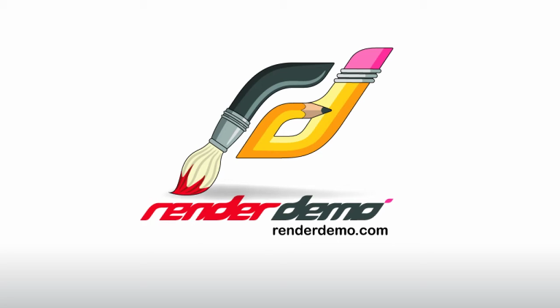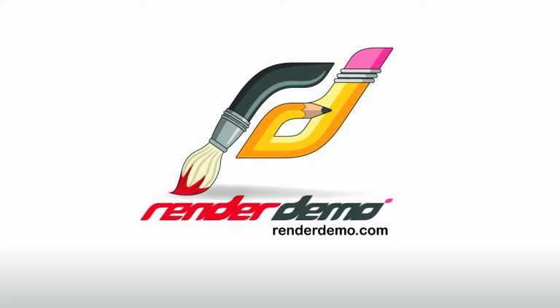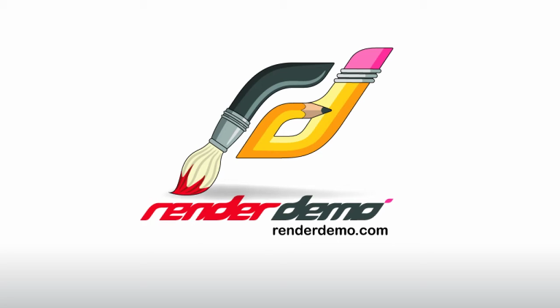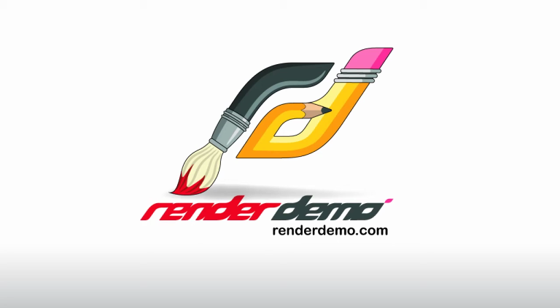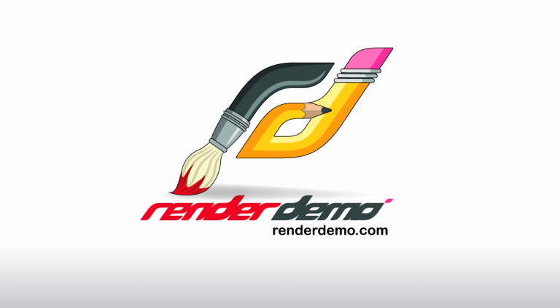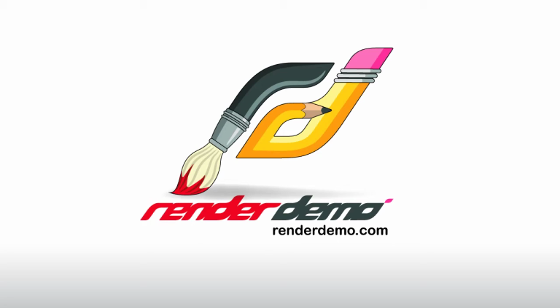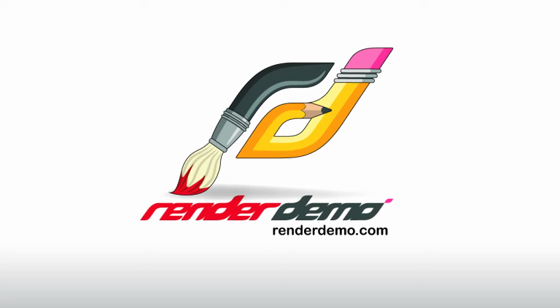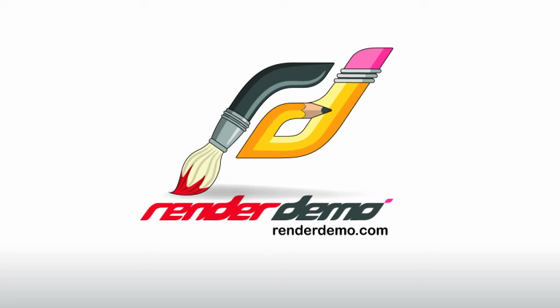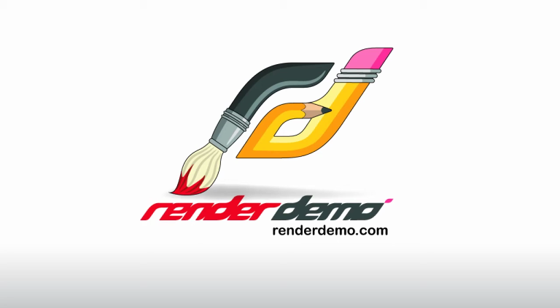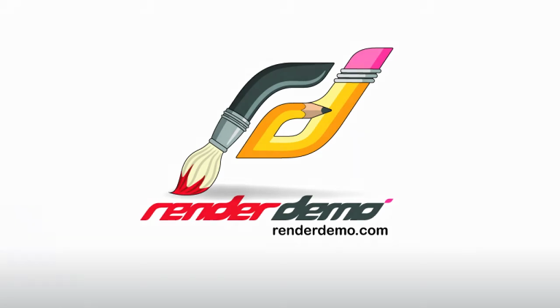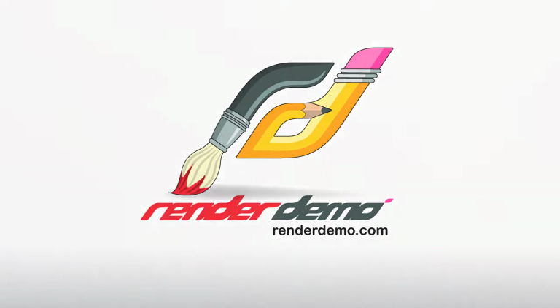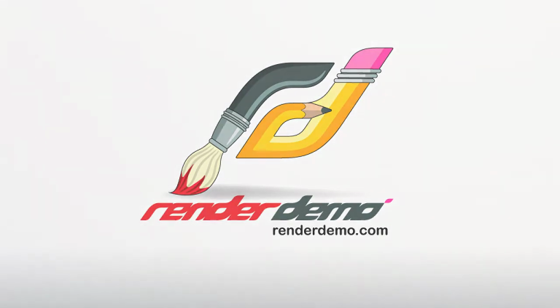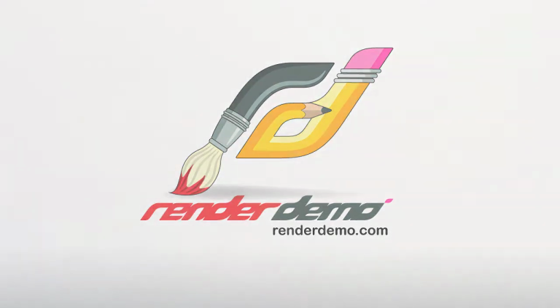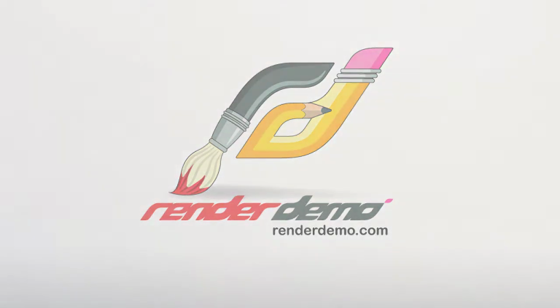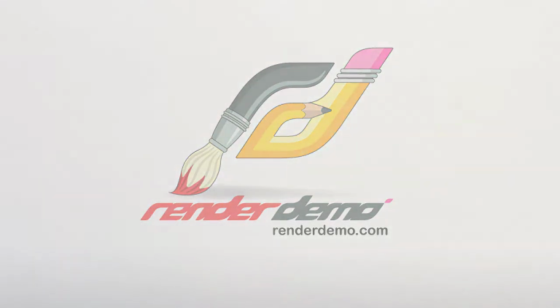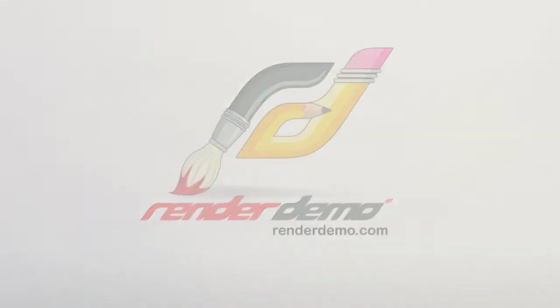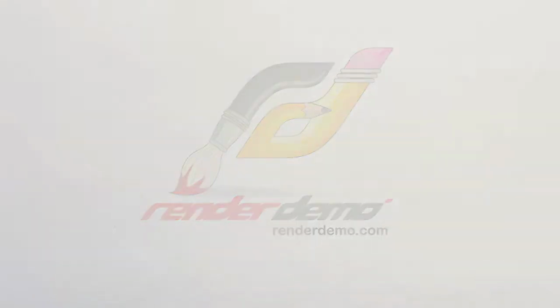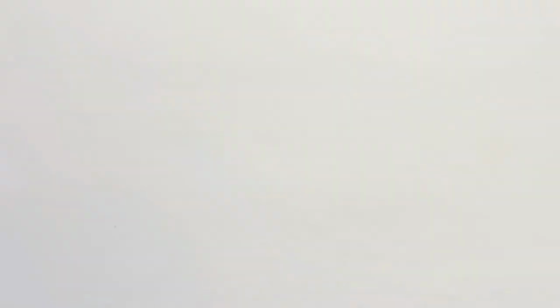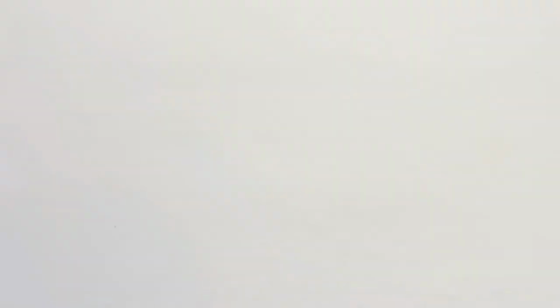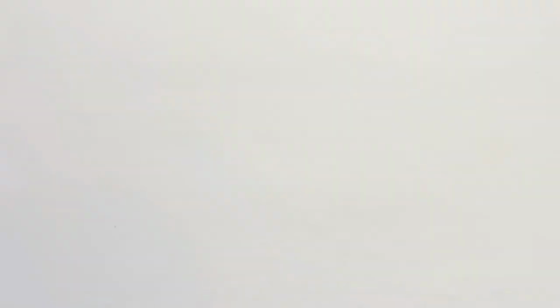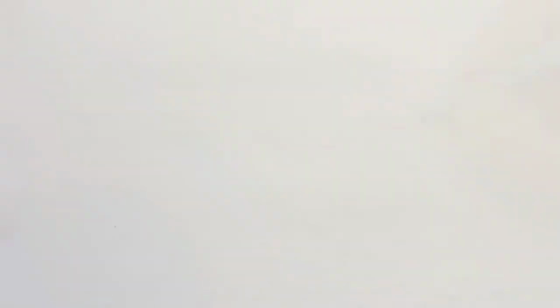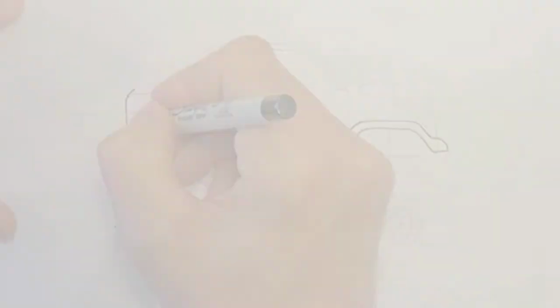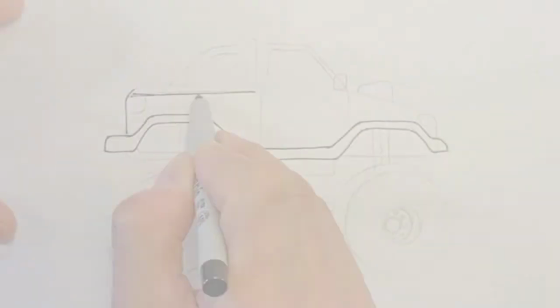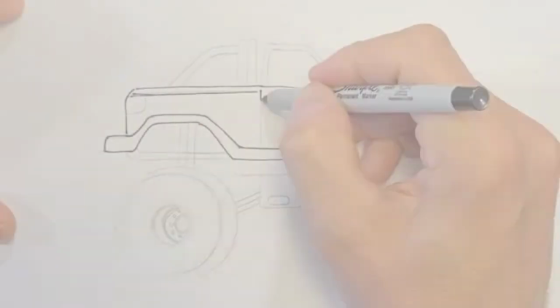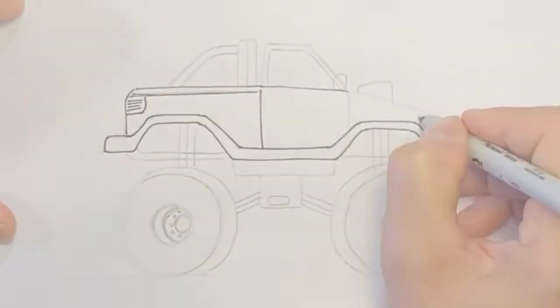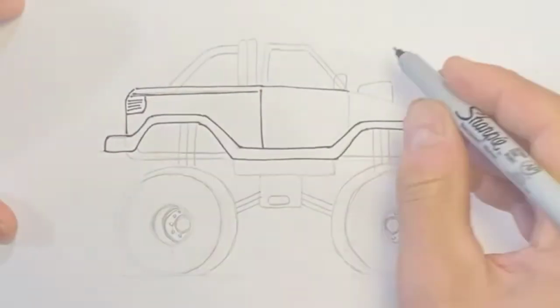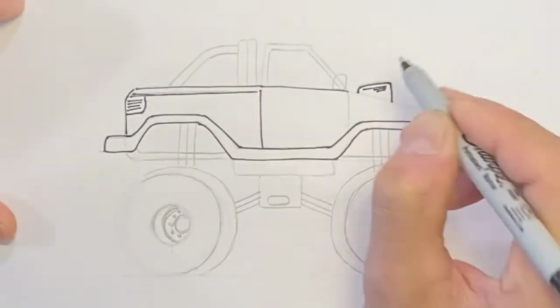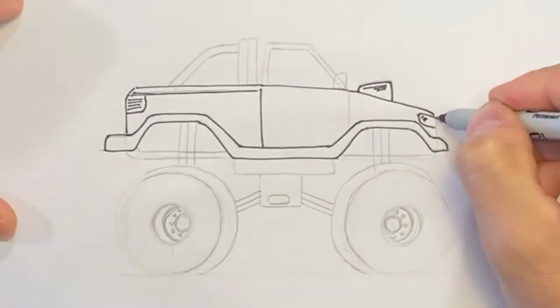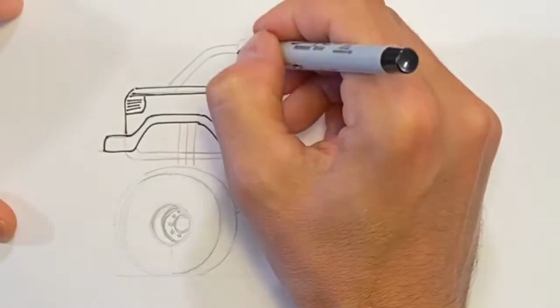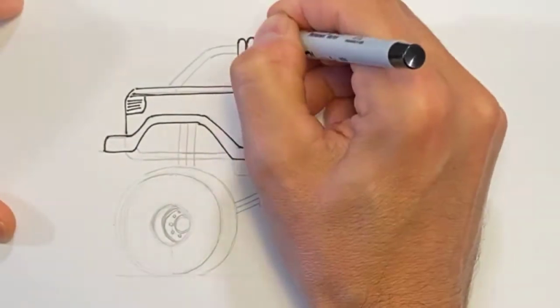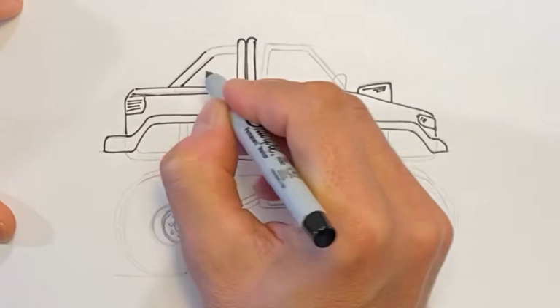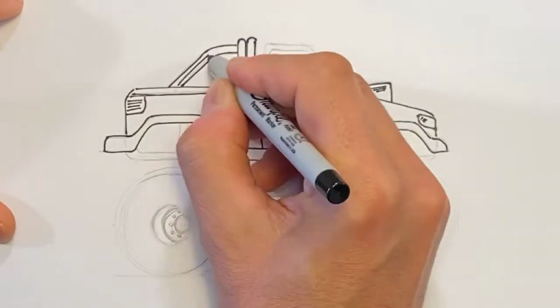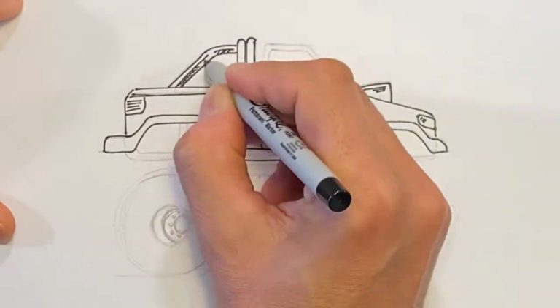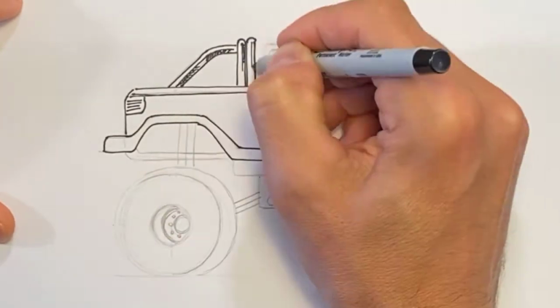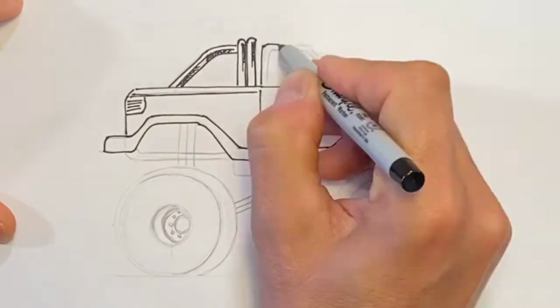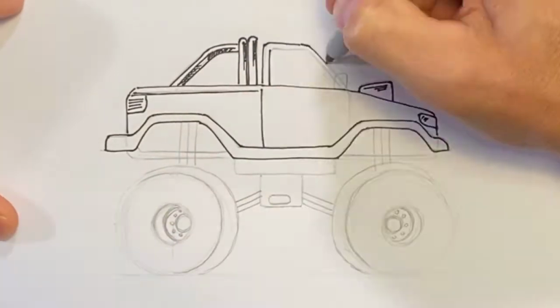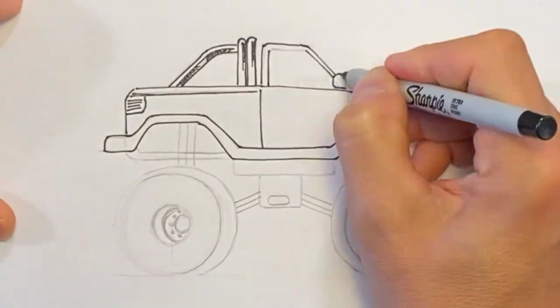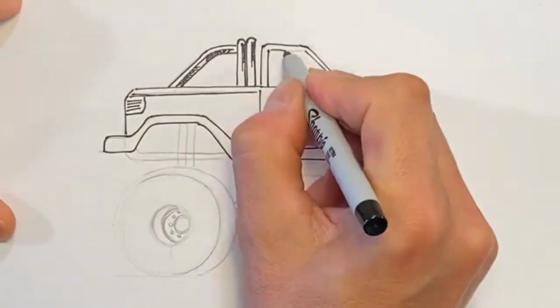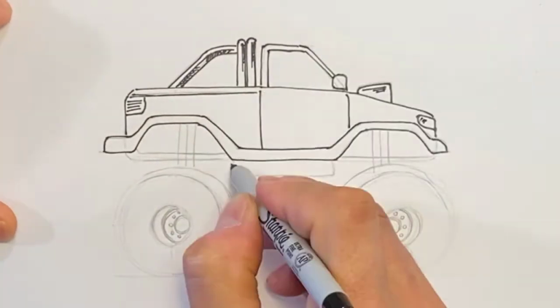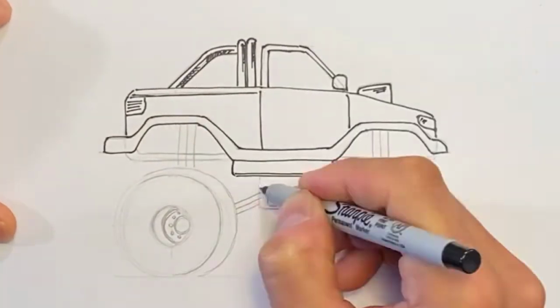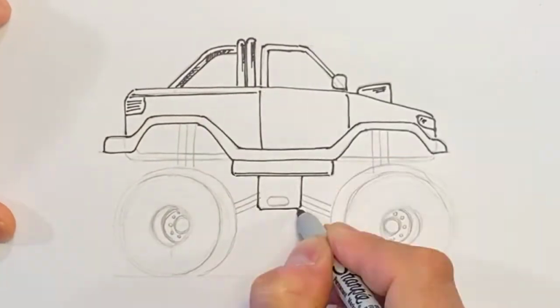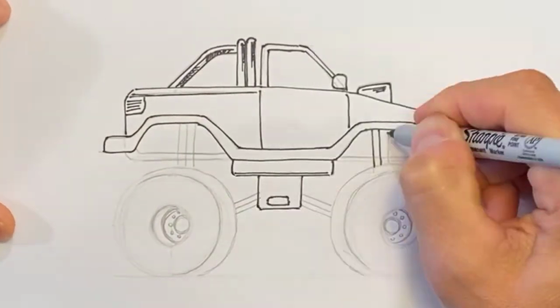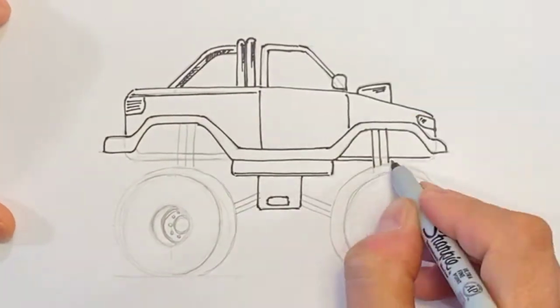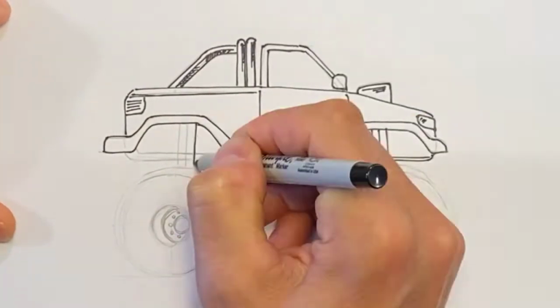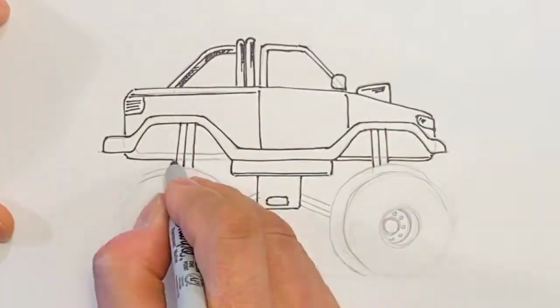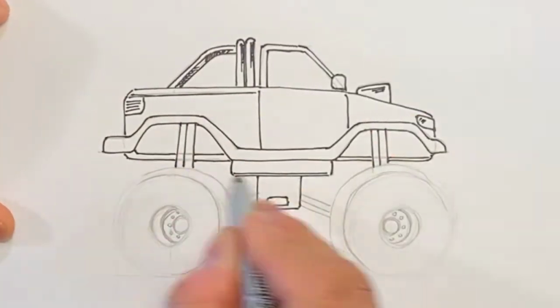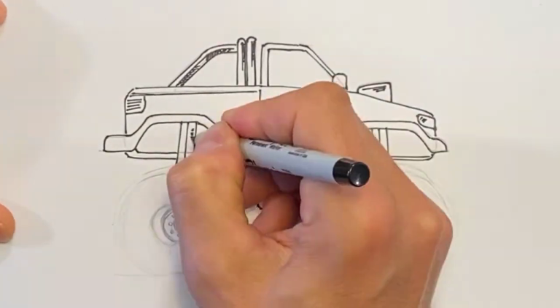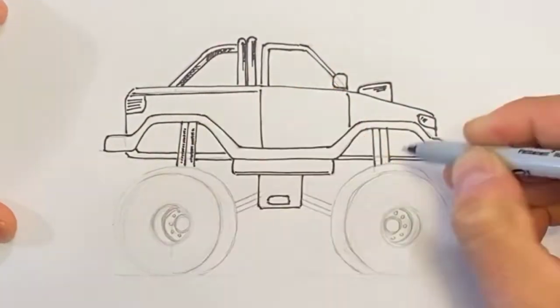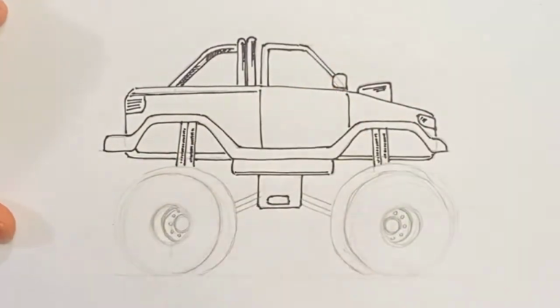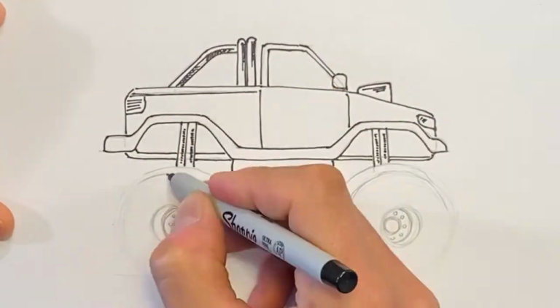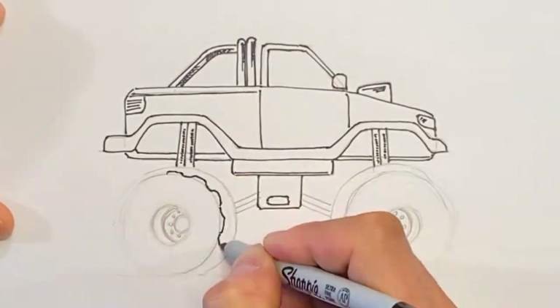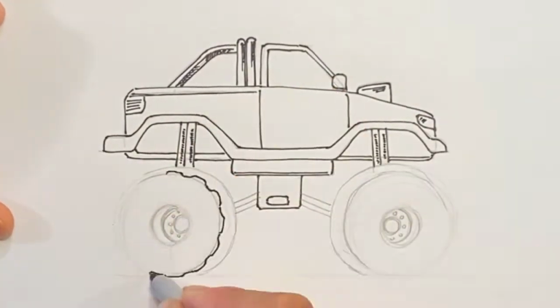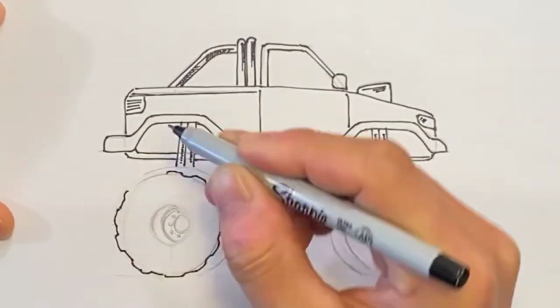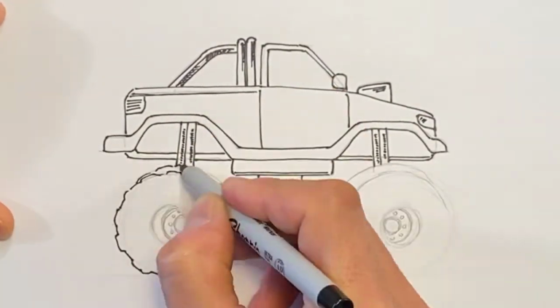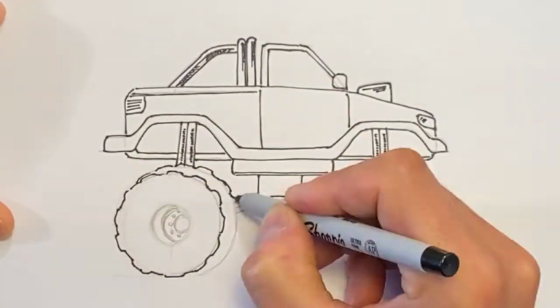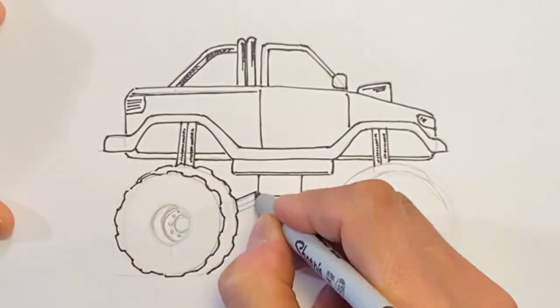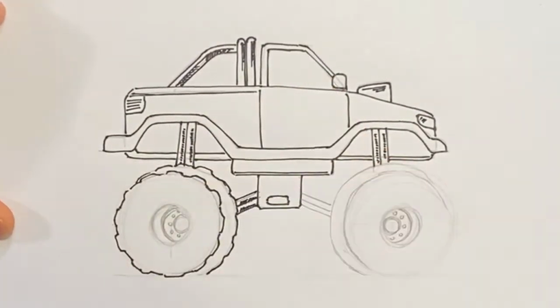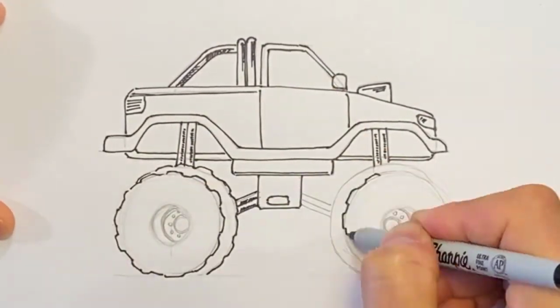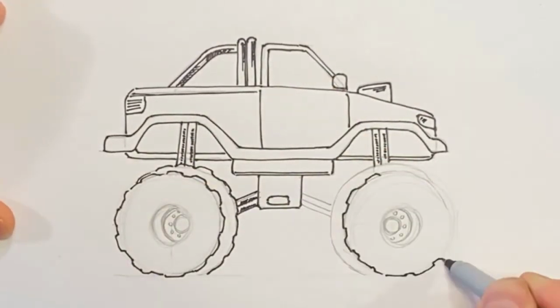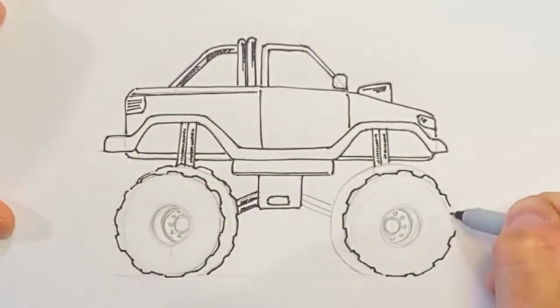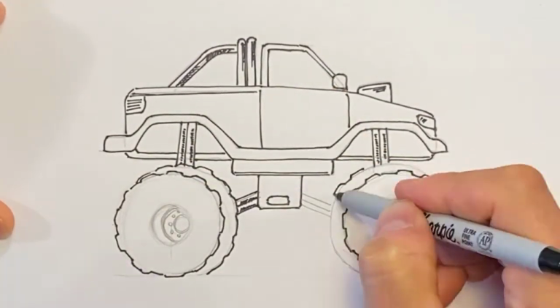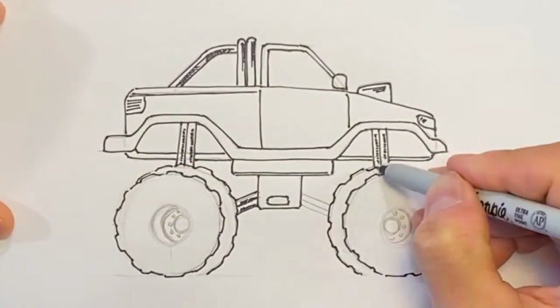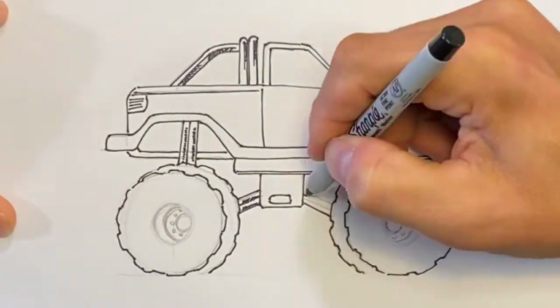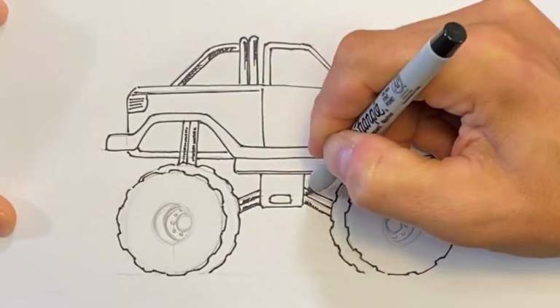Today we're going to be showing you how to draw a monster truck. So grab yourself a sheet of paper, a pencil, and let's get started.